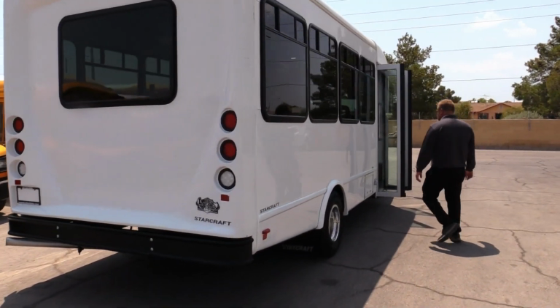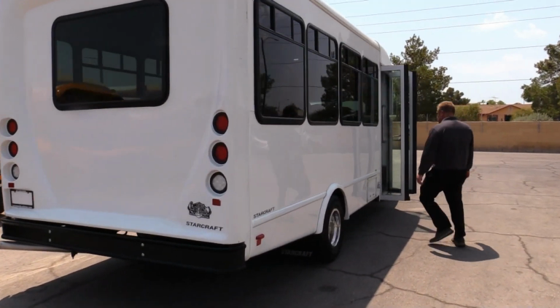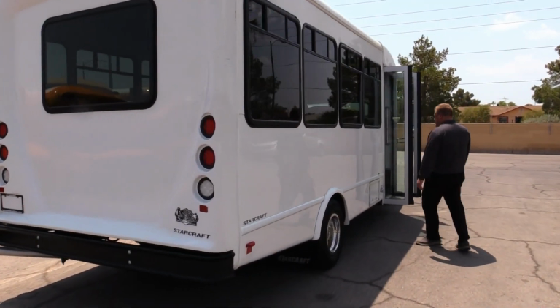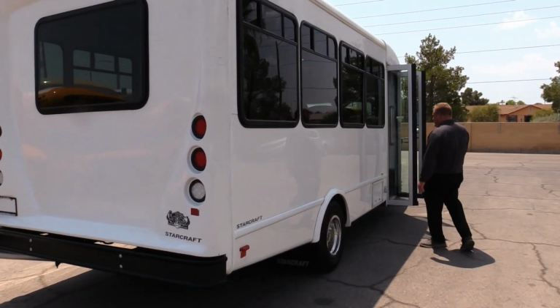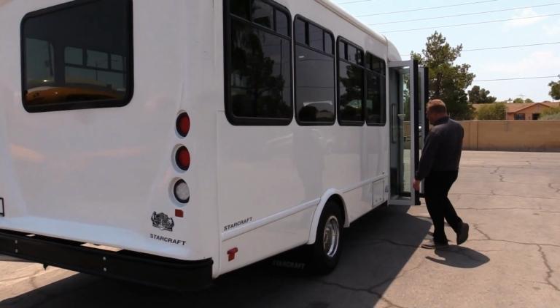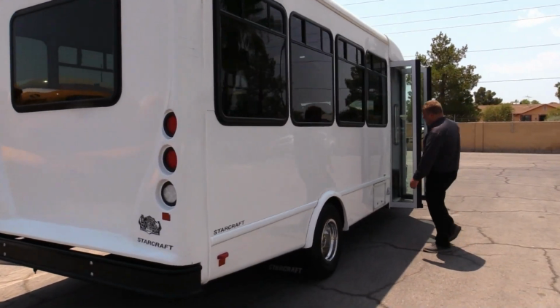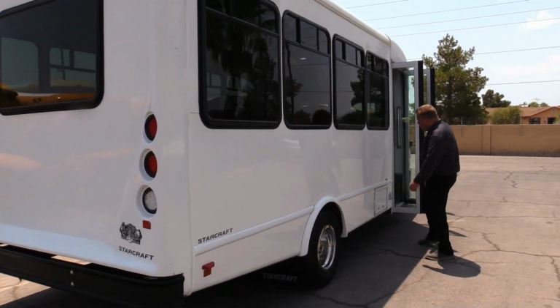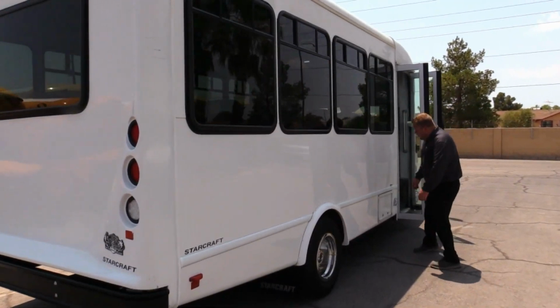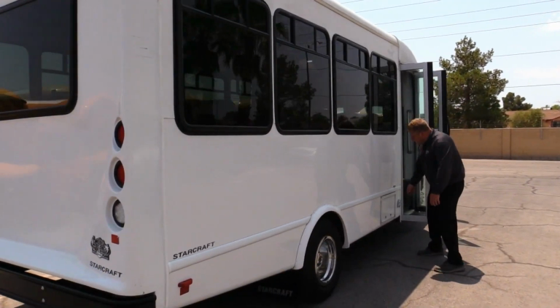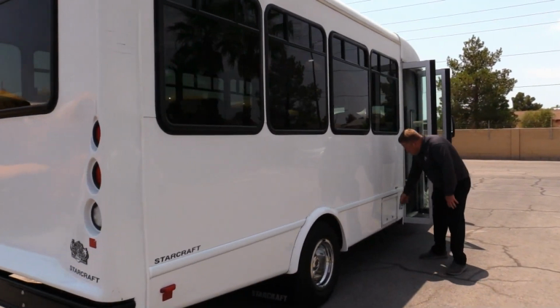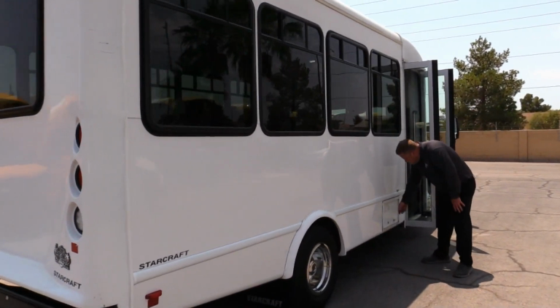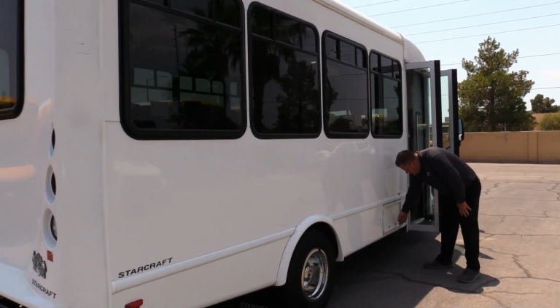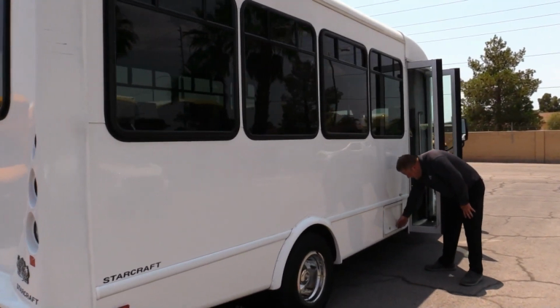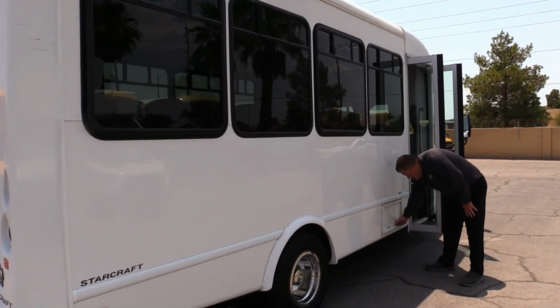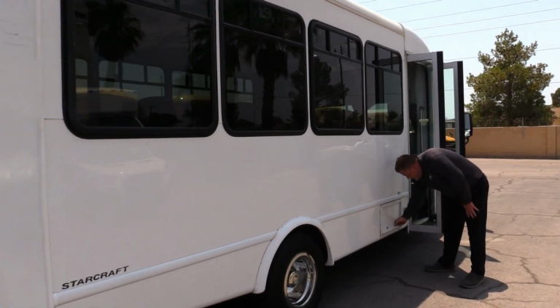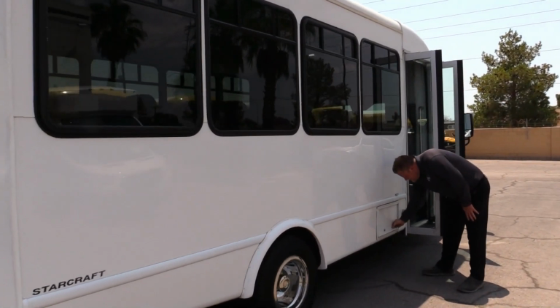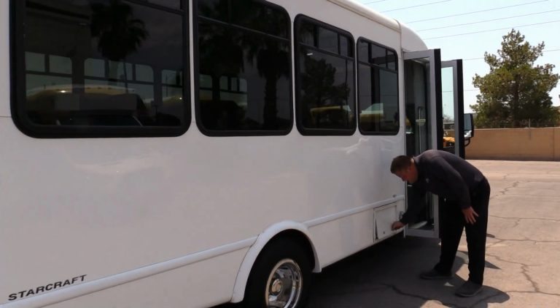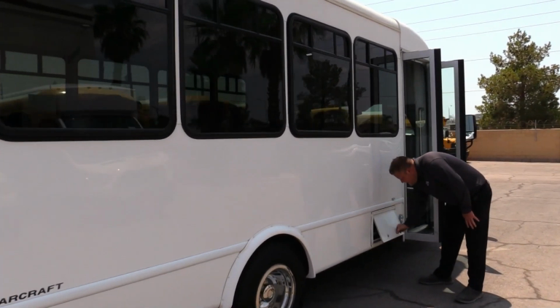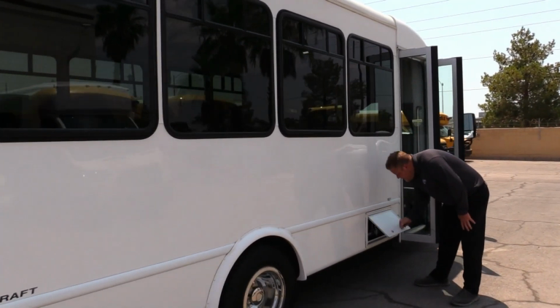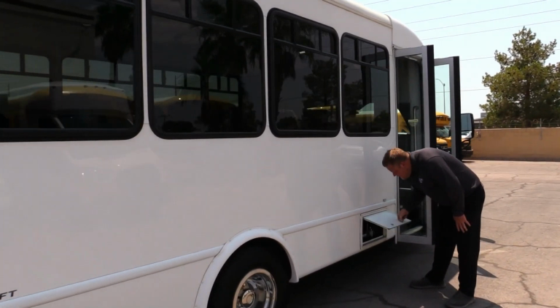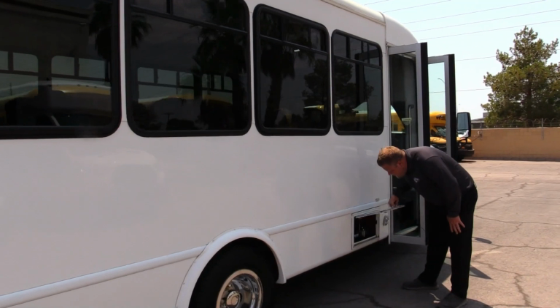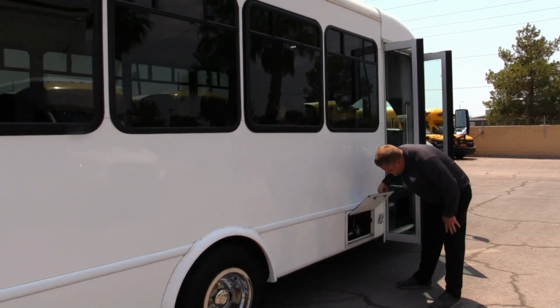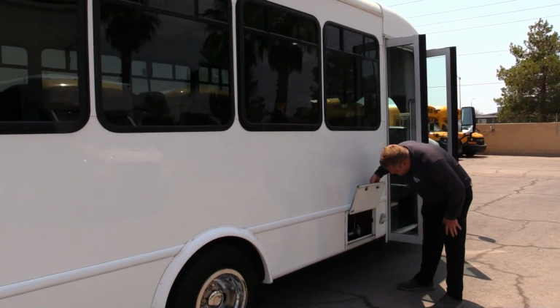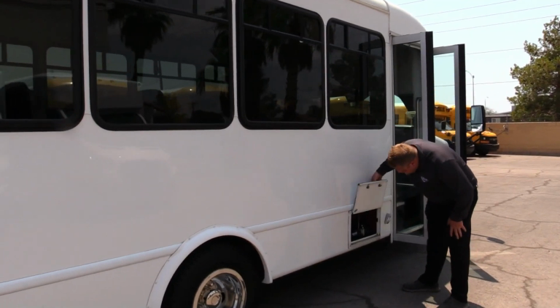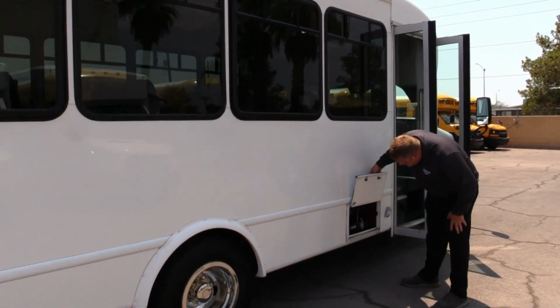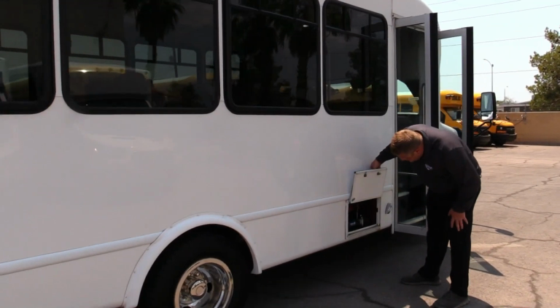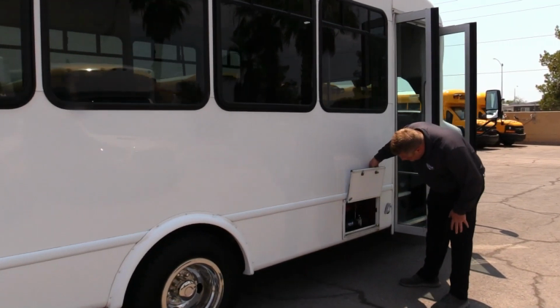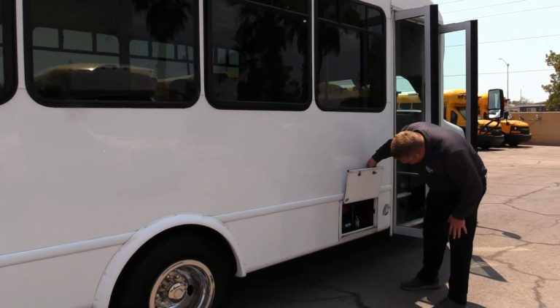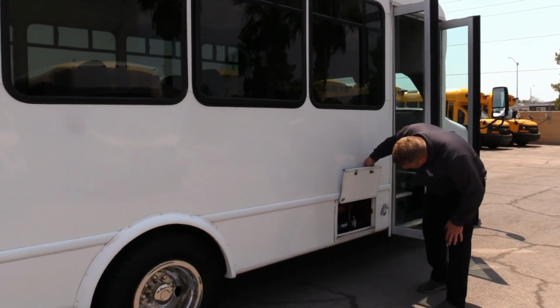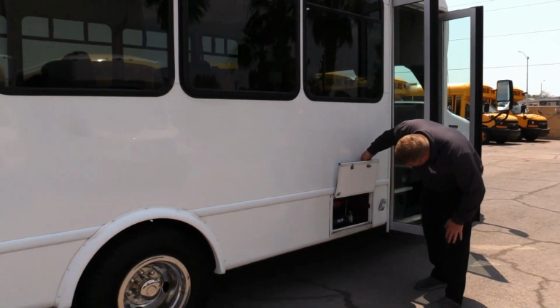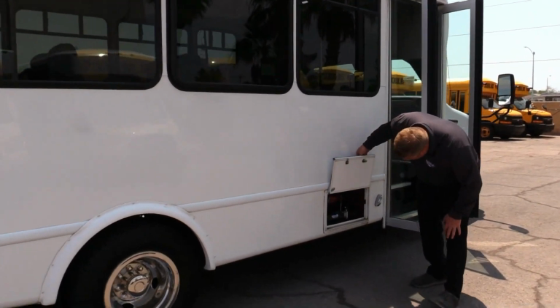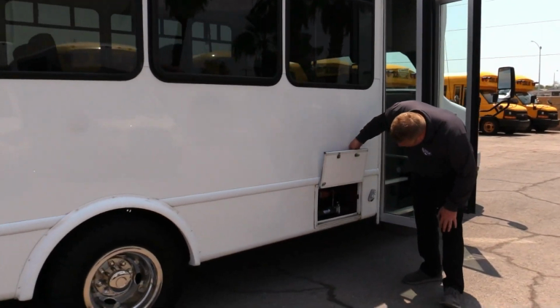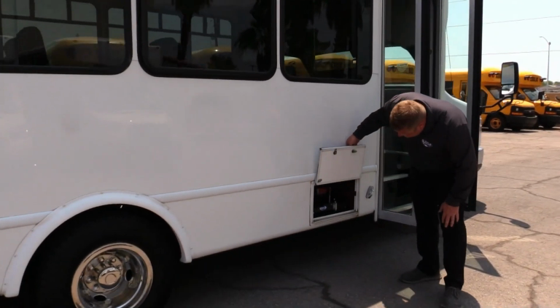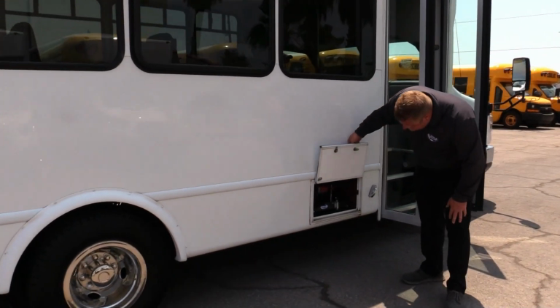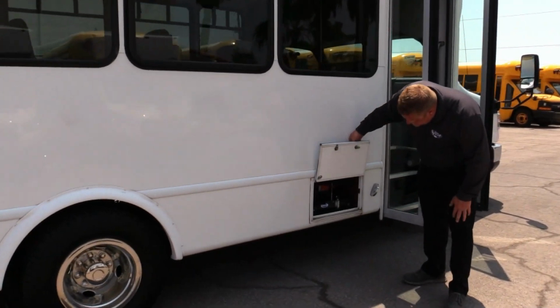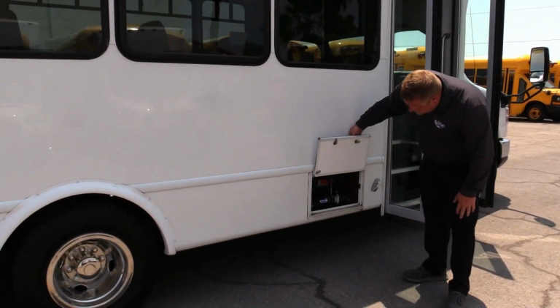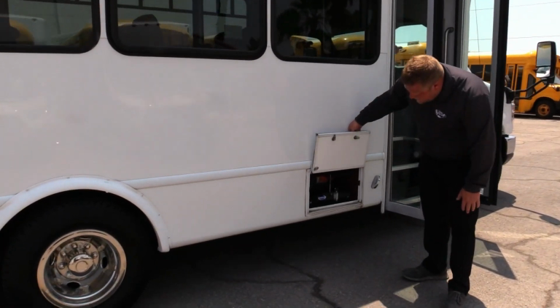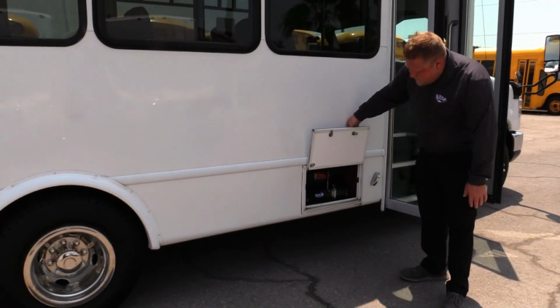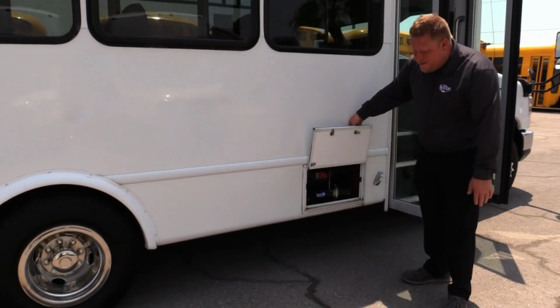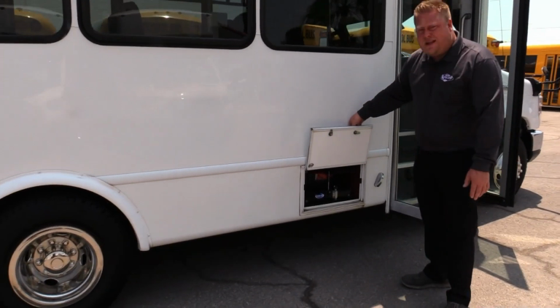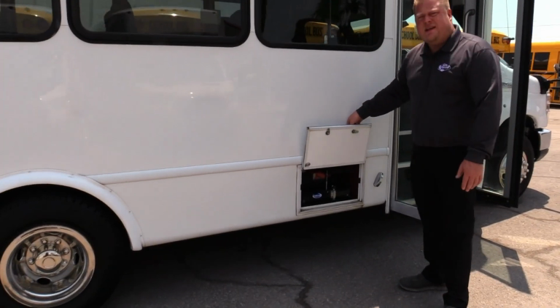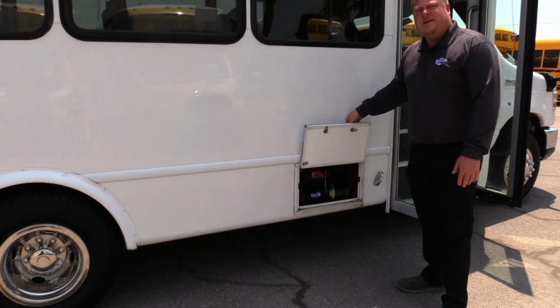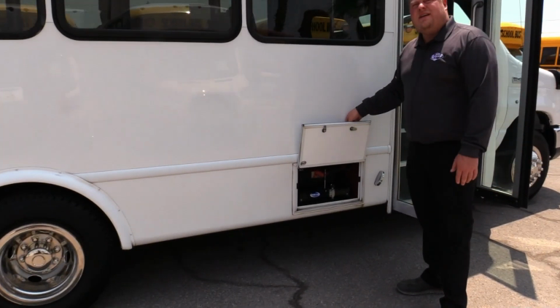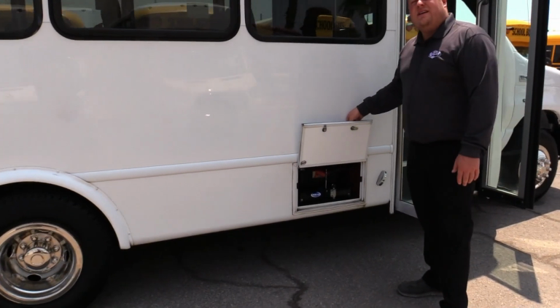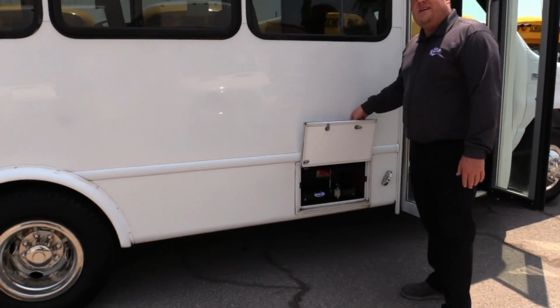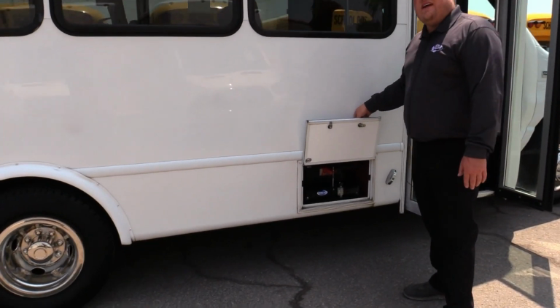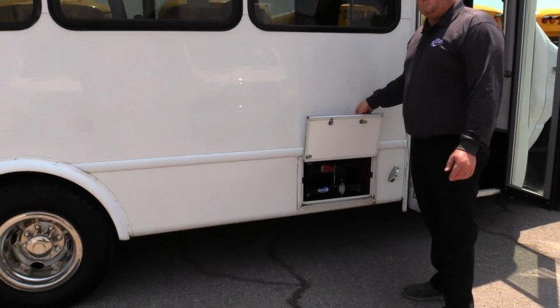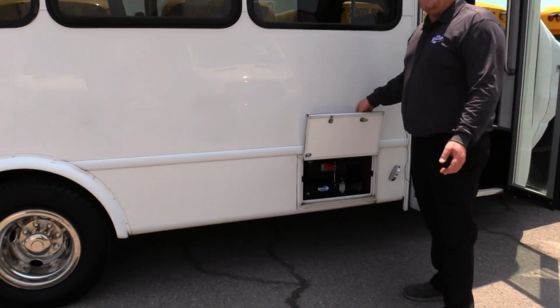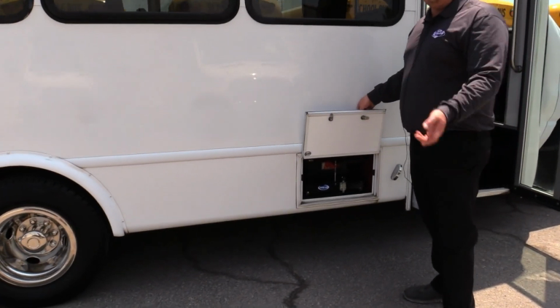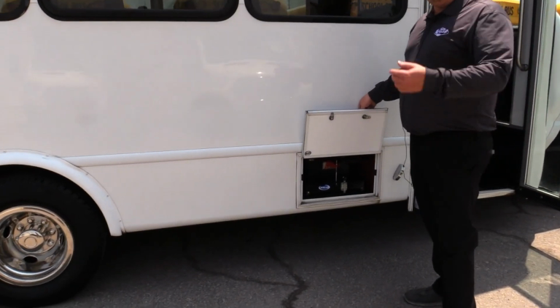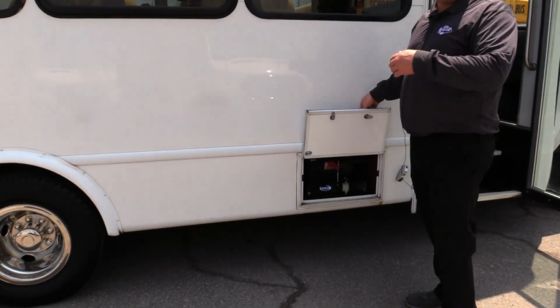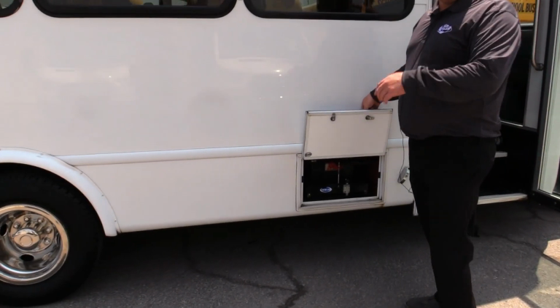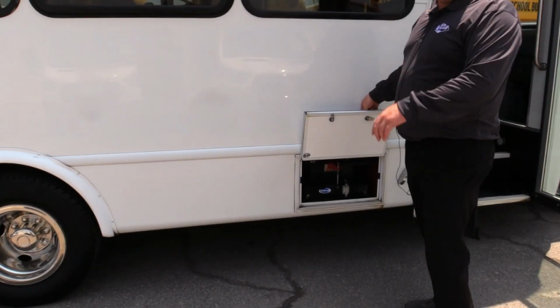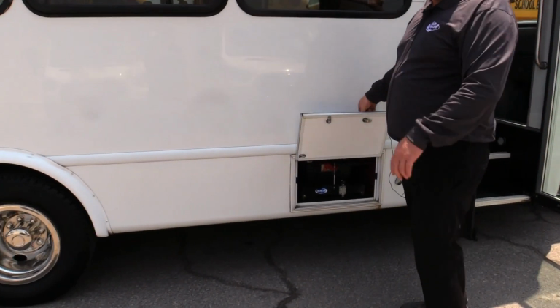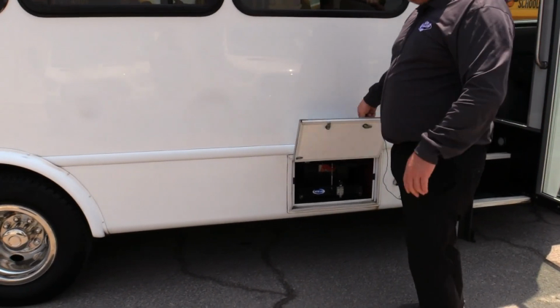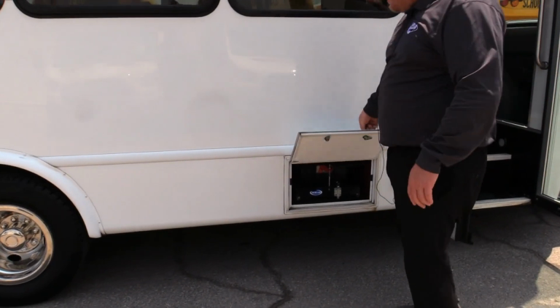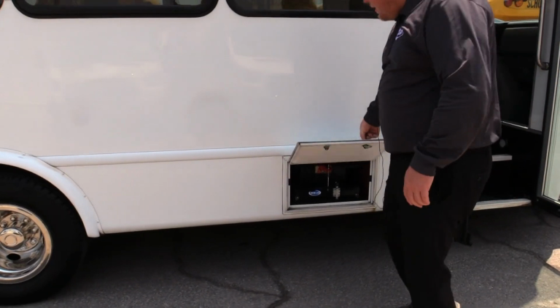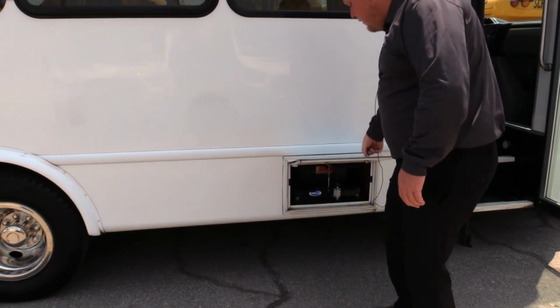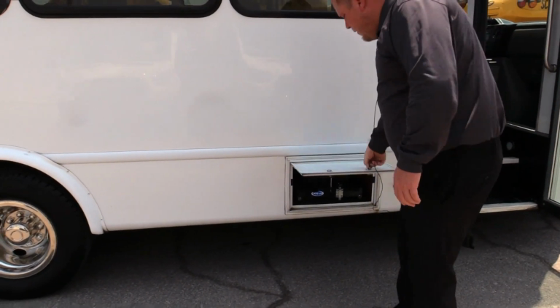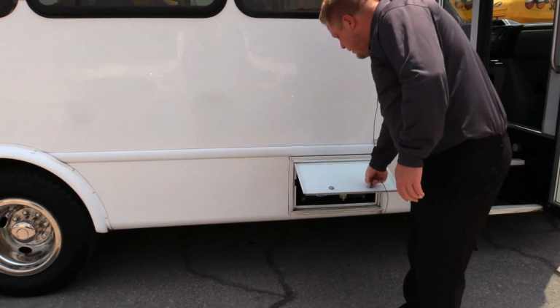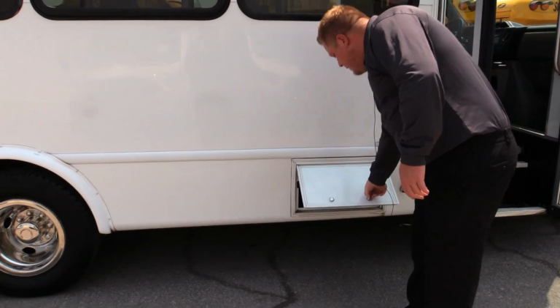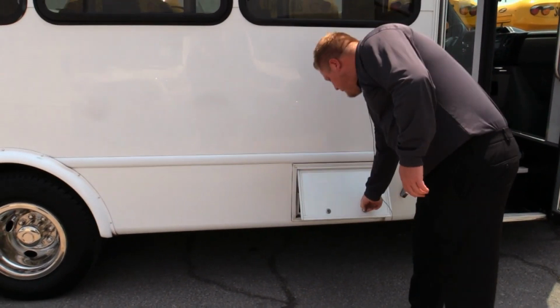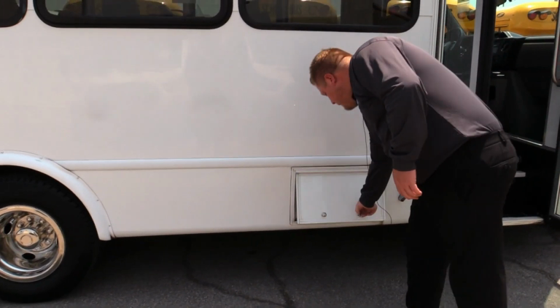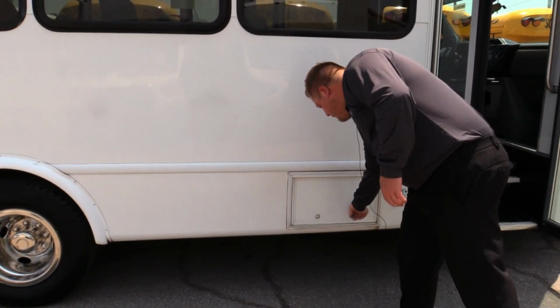This little door — if anybody asked — you've got your batteries in here, and then you also have one under the hood too.